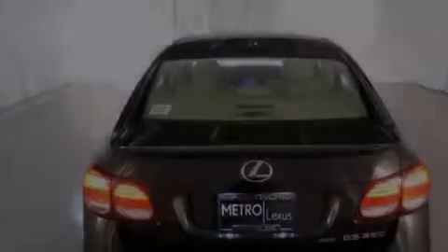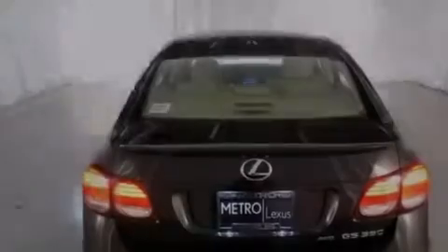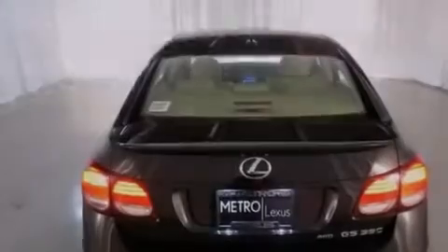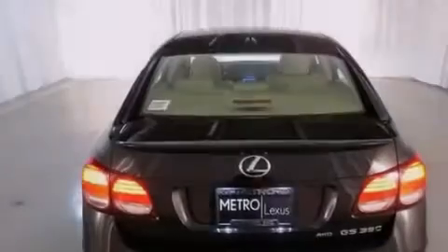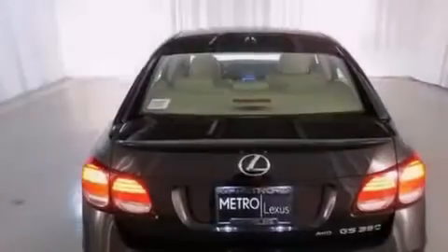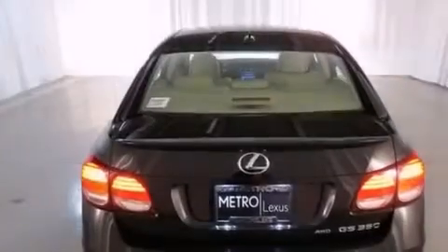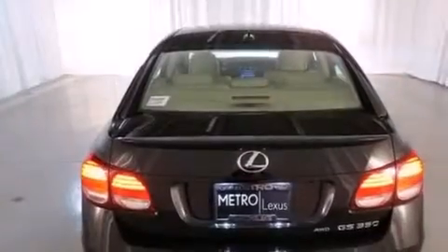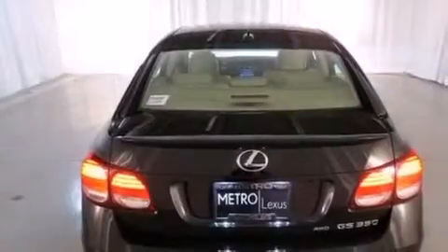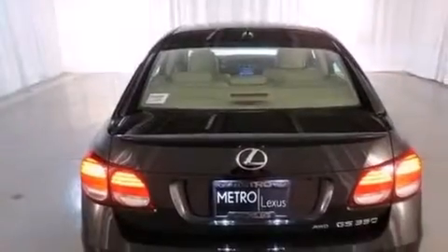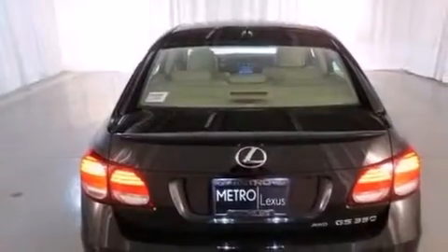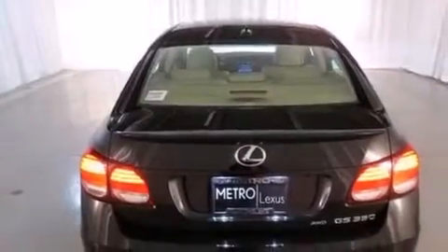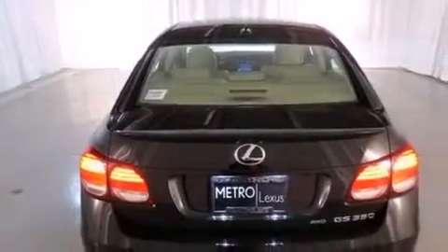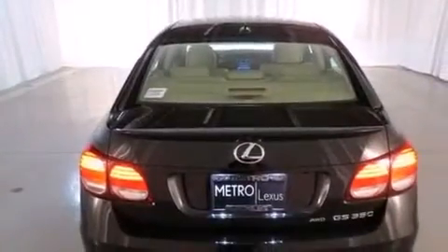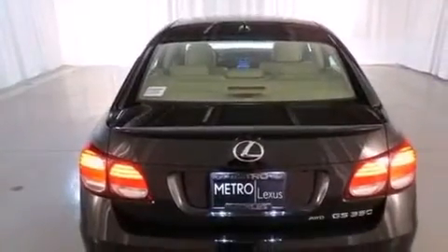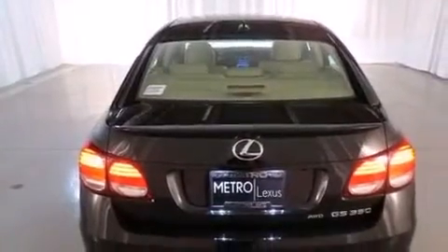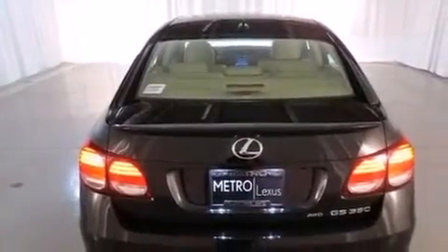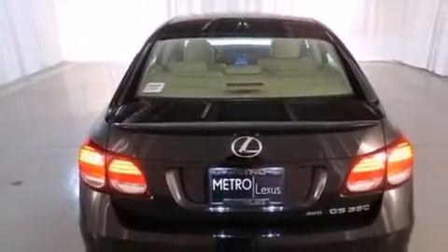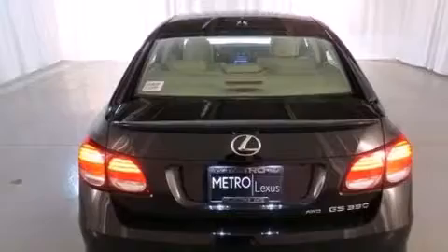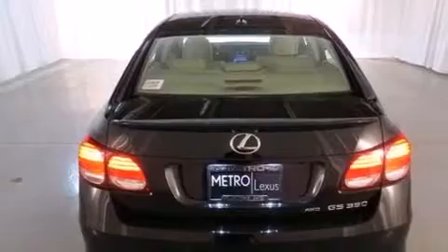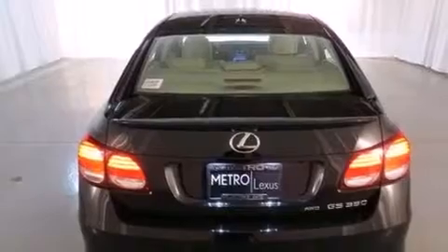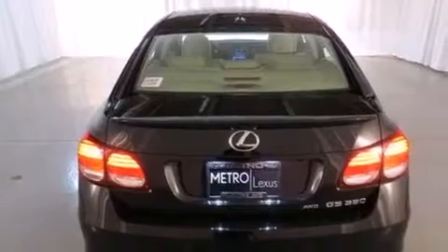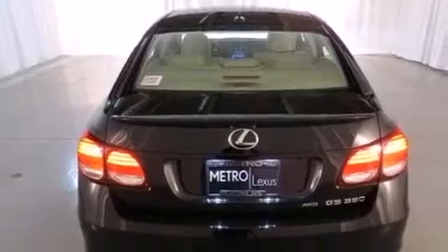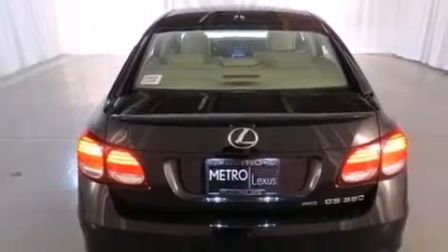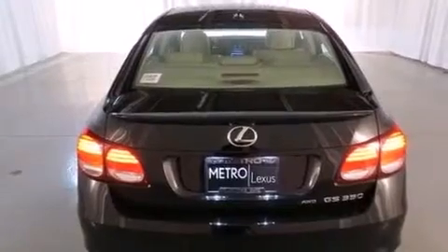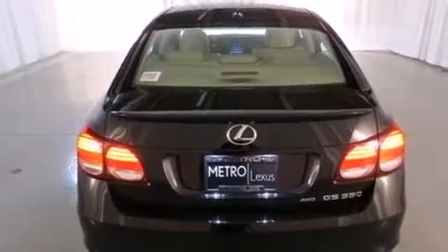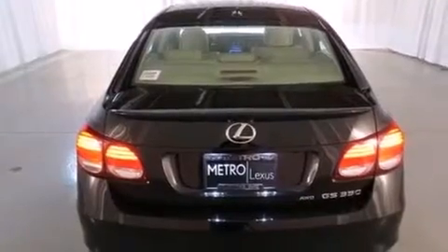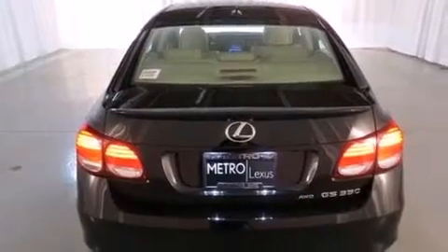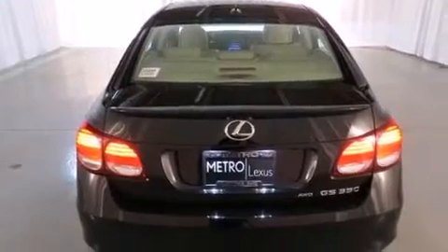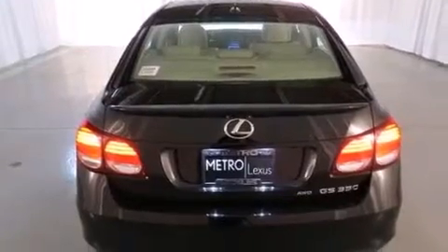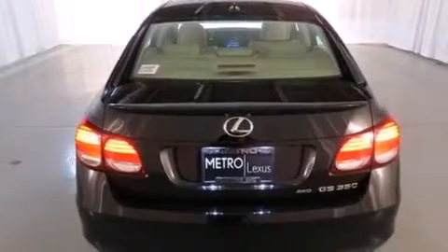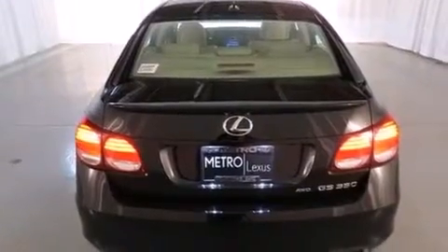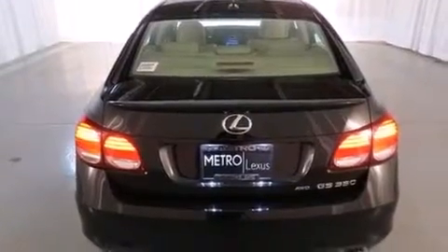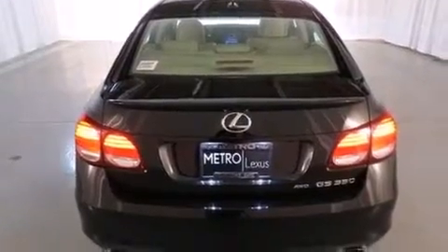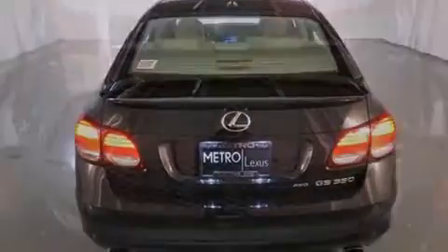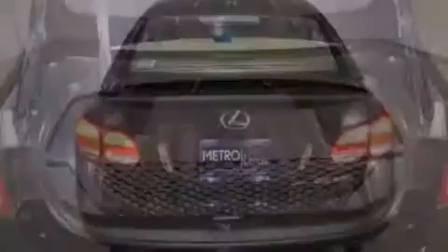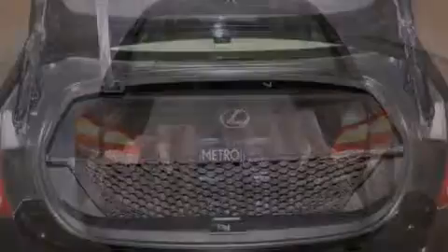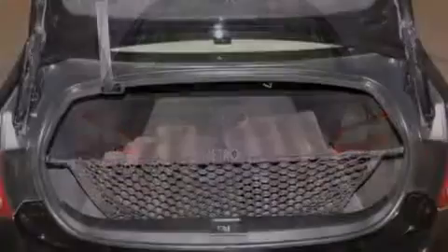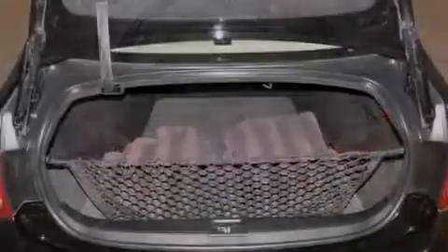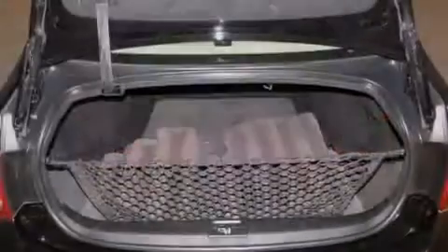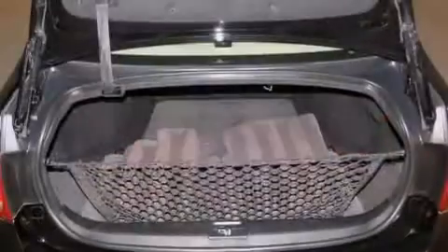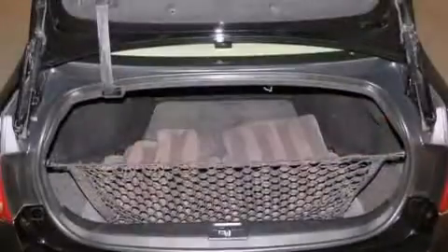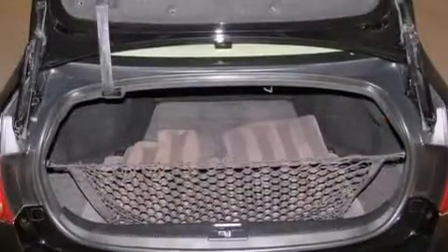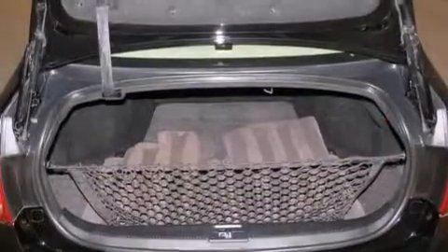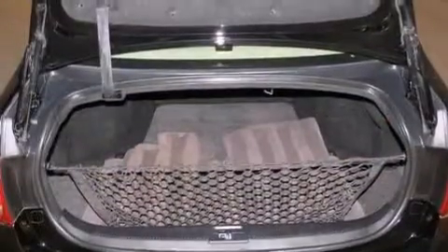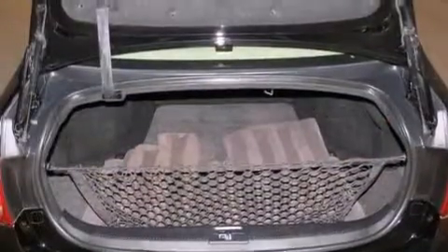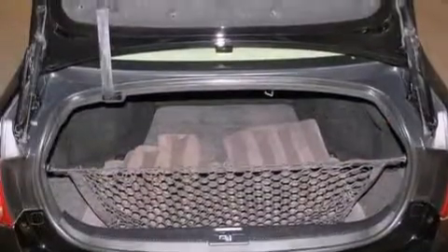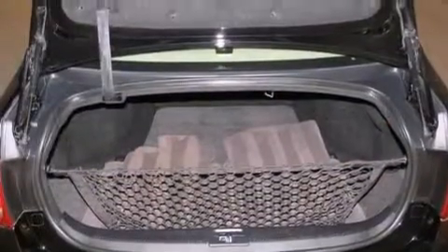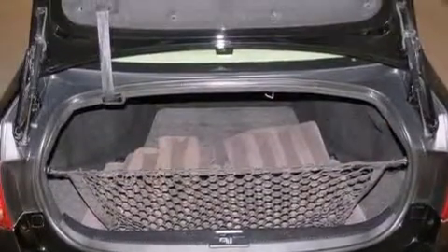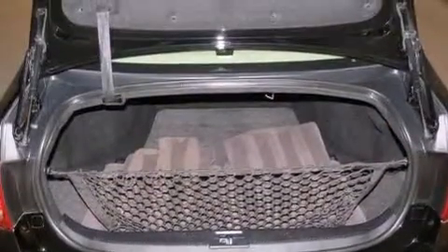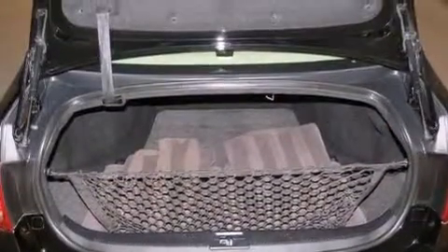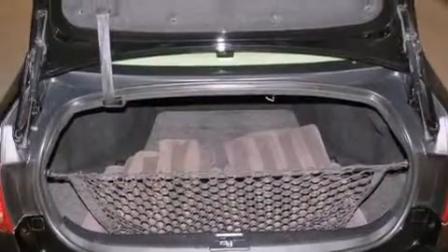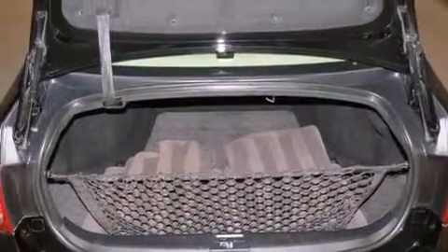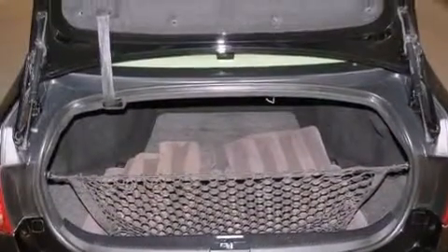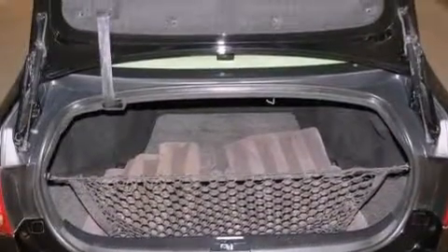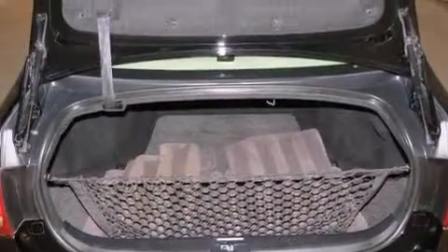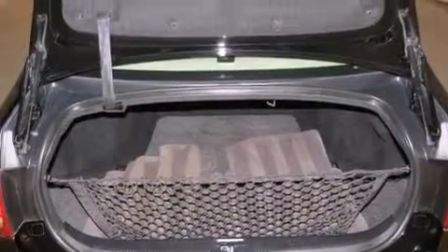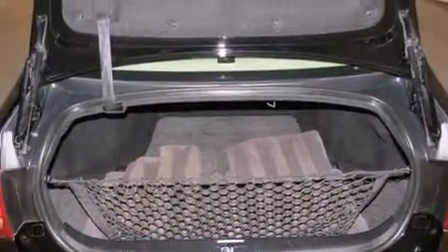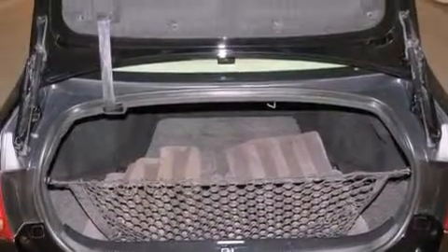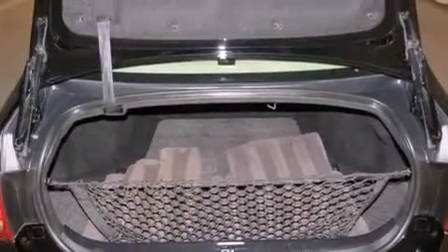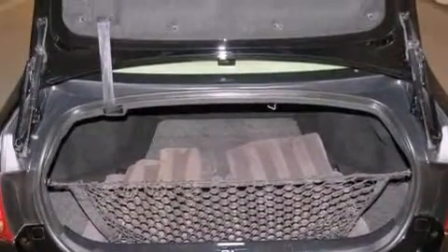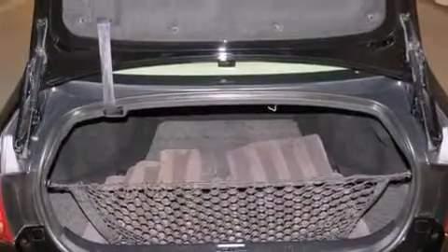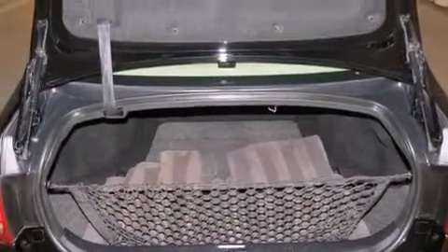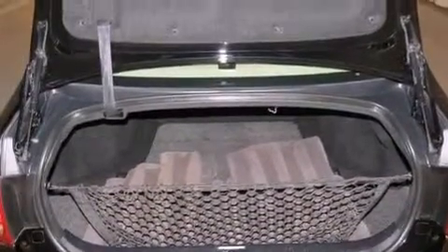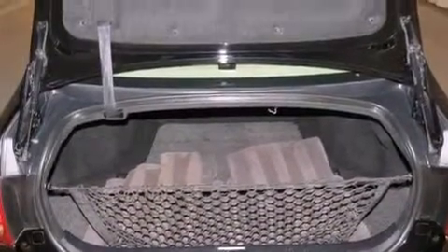Traction control and stability control systems, run-flat tires, aluminum wheels, and automatic collision notification.